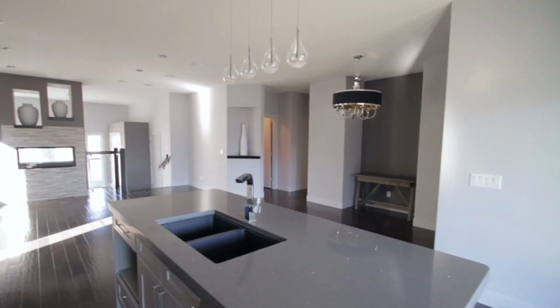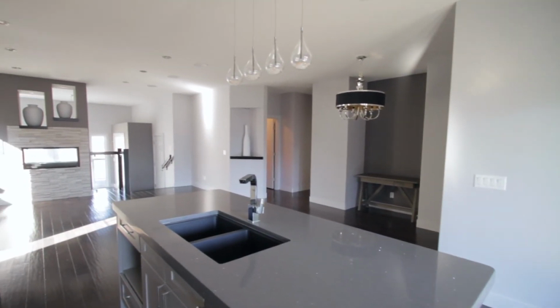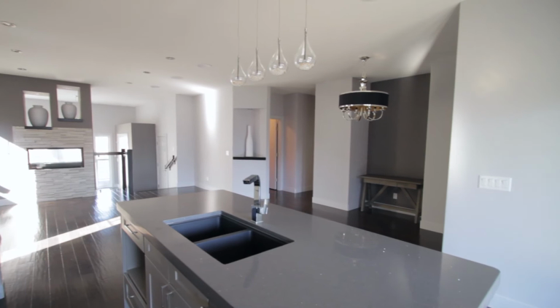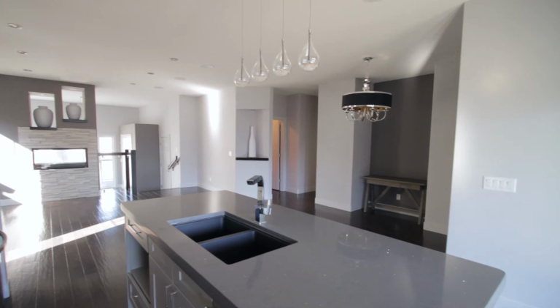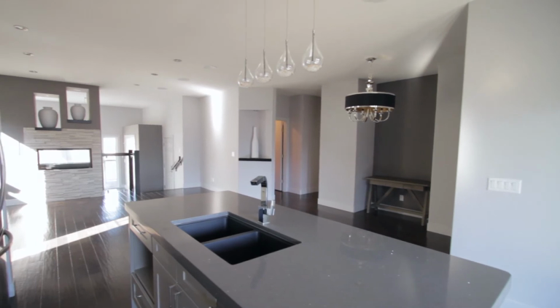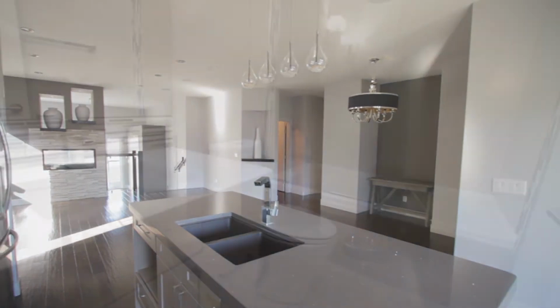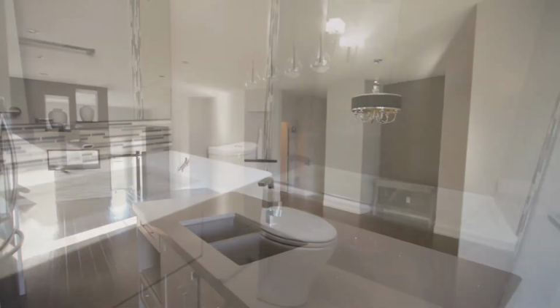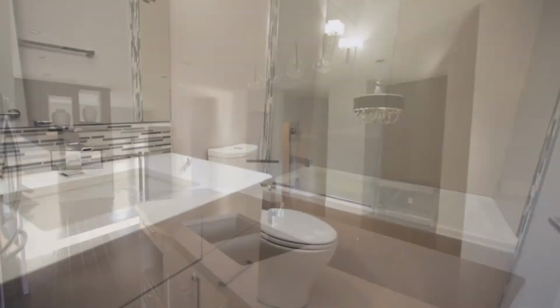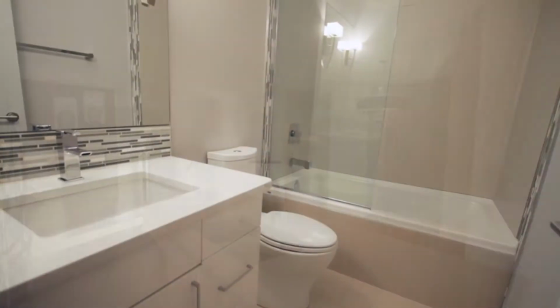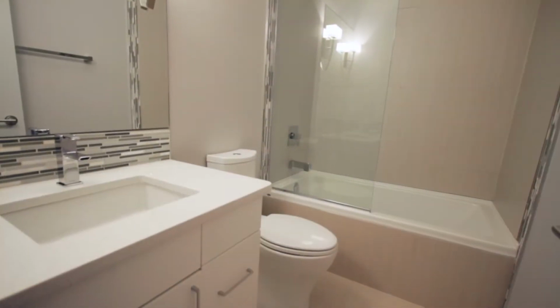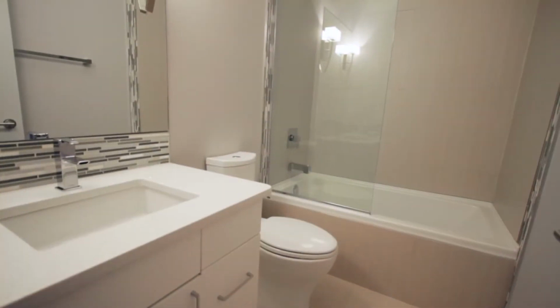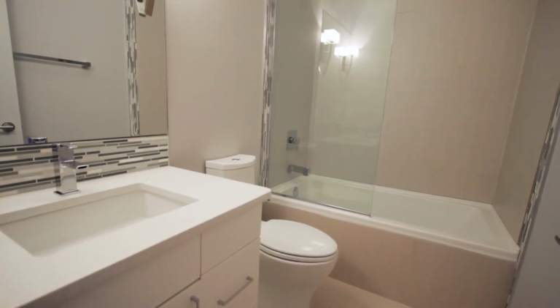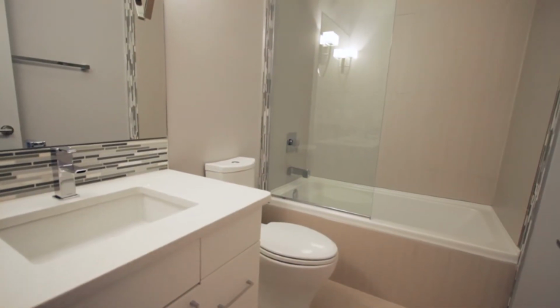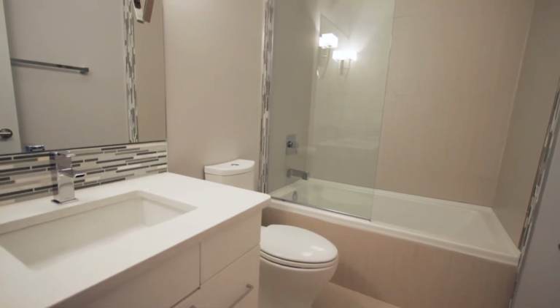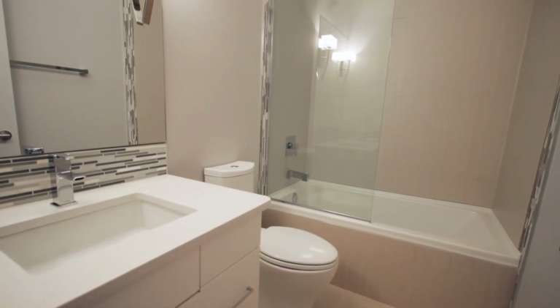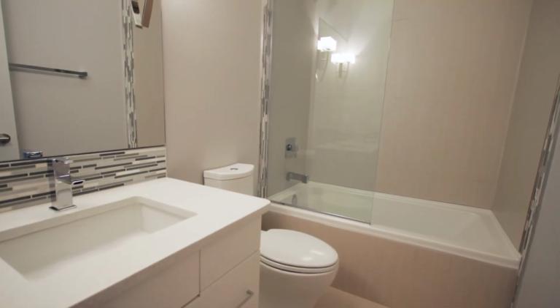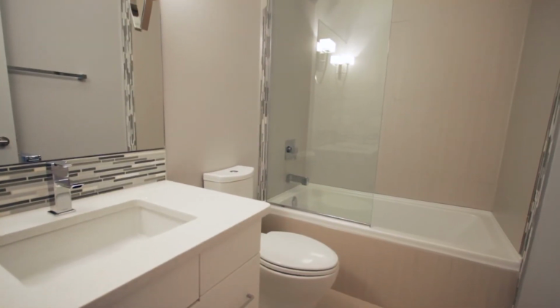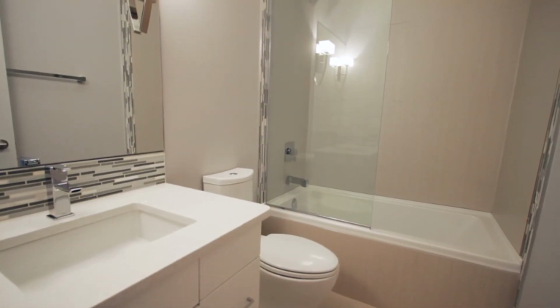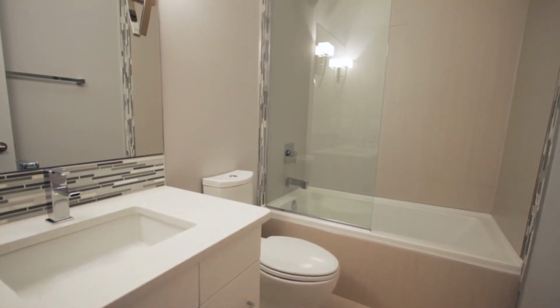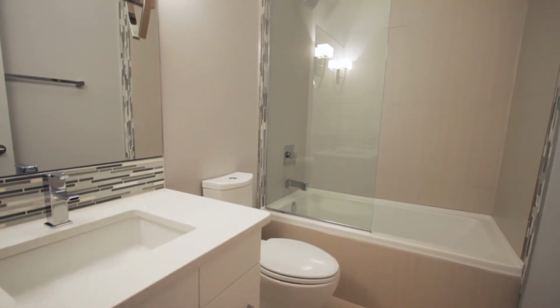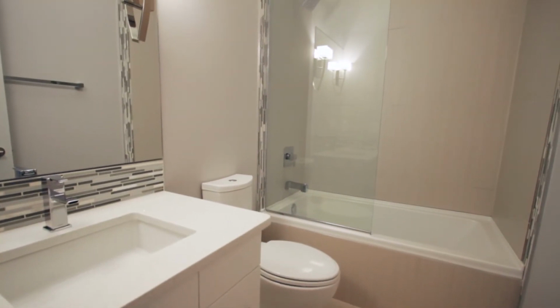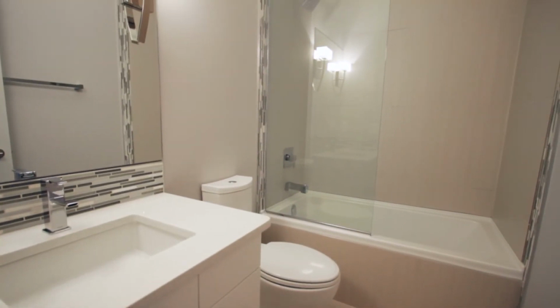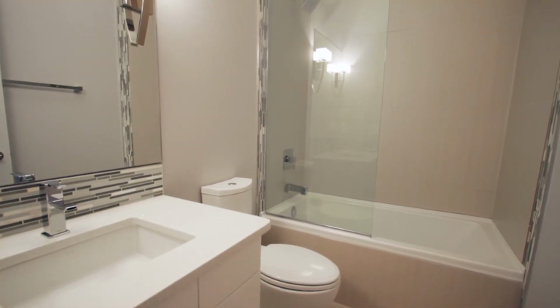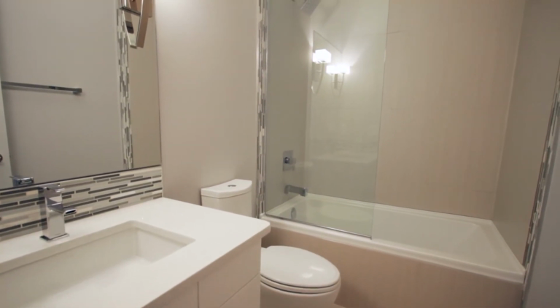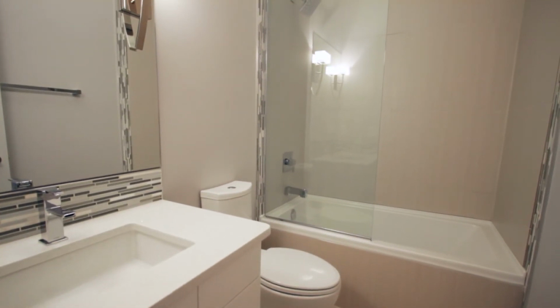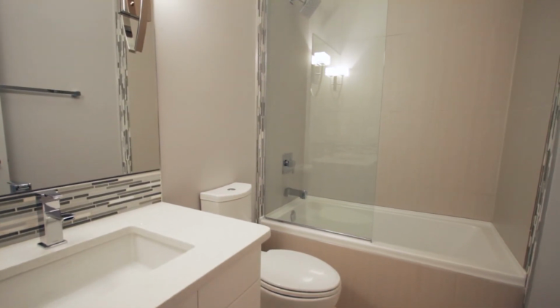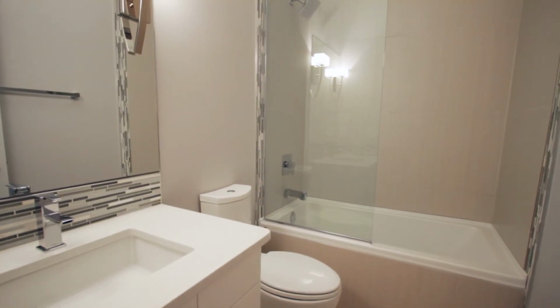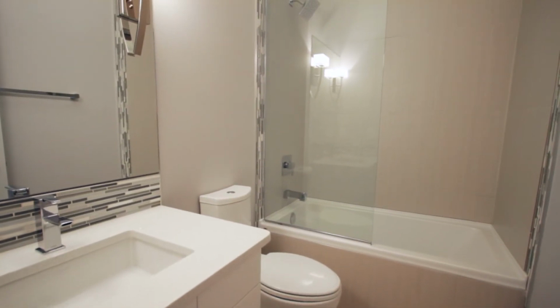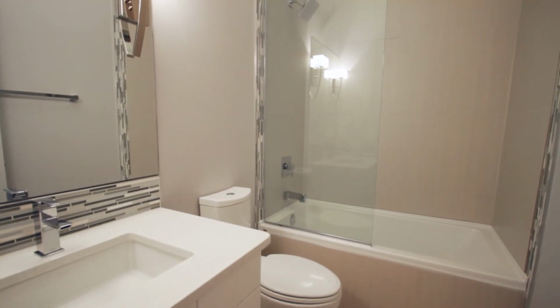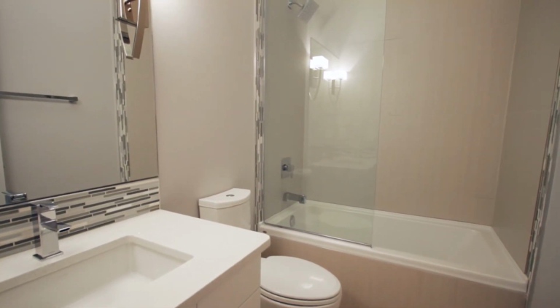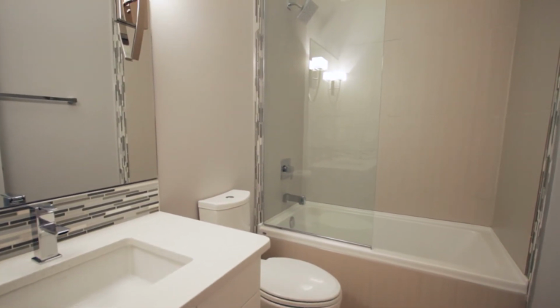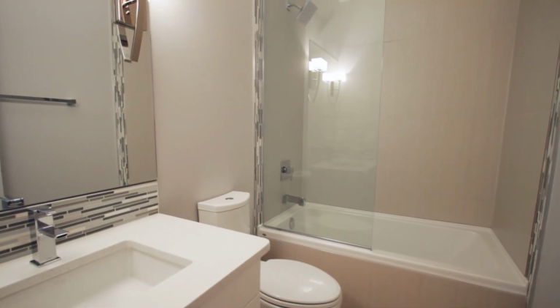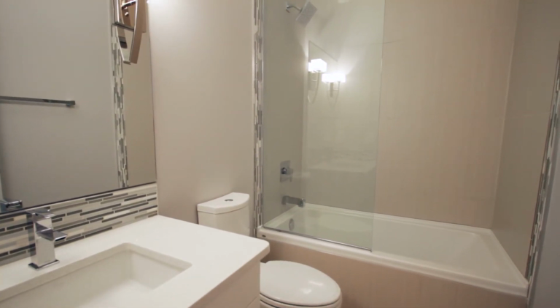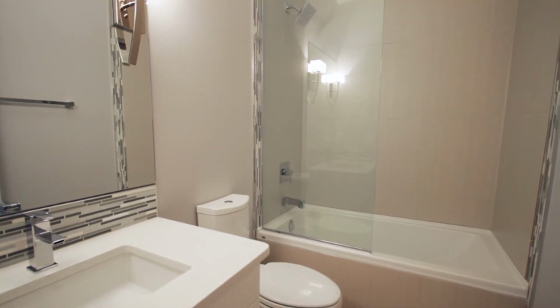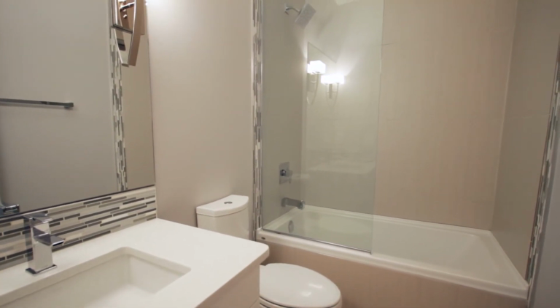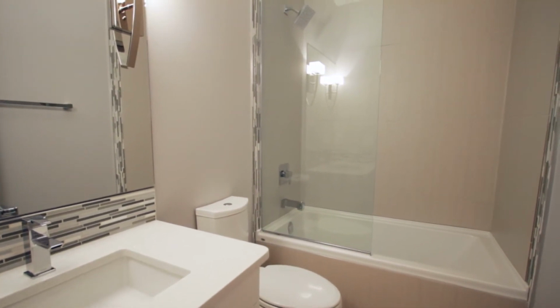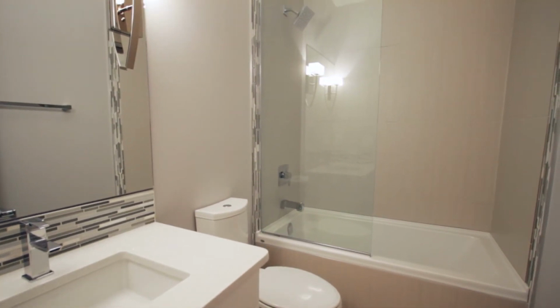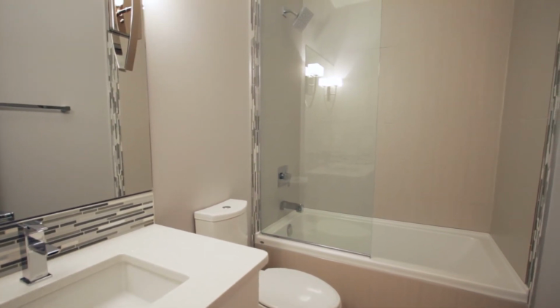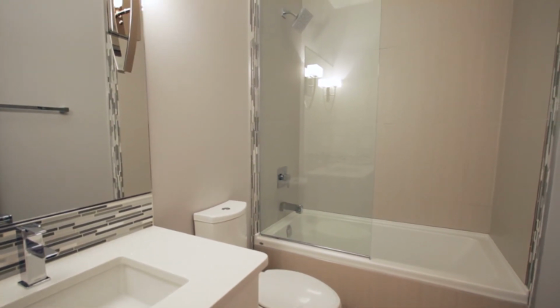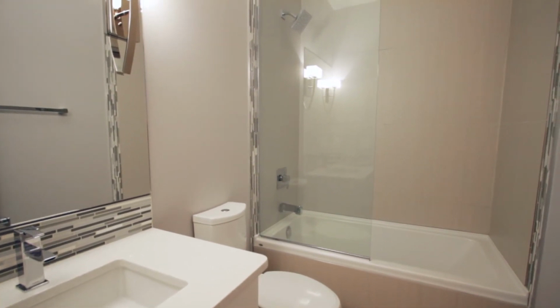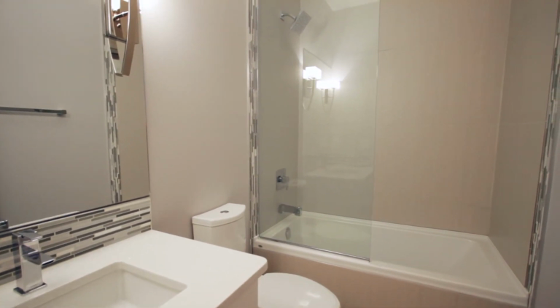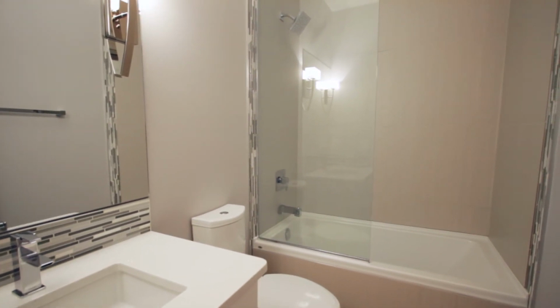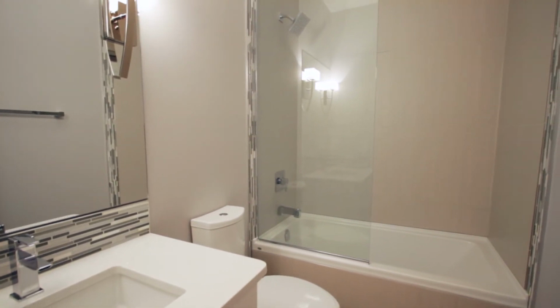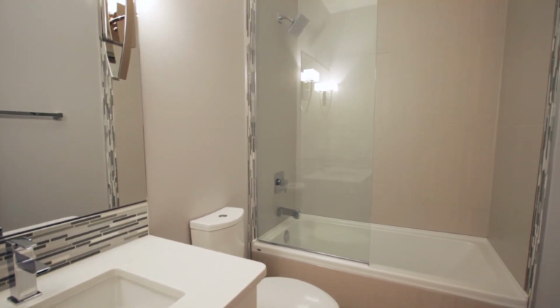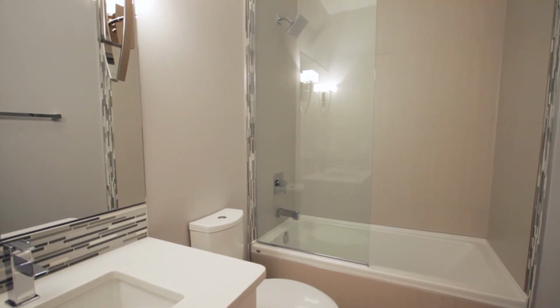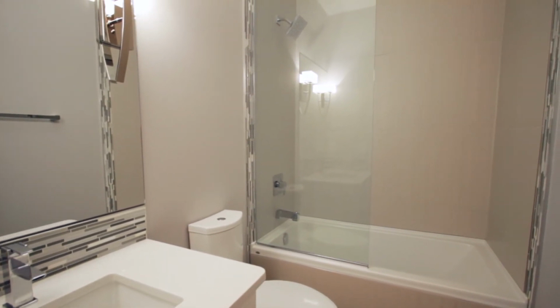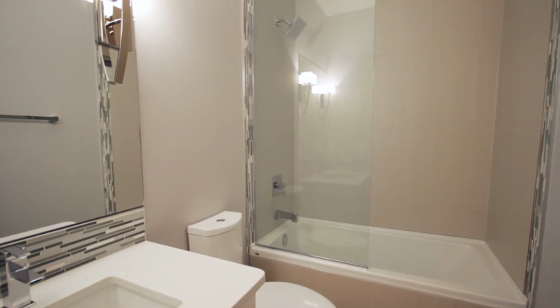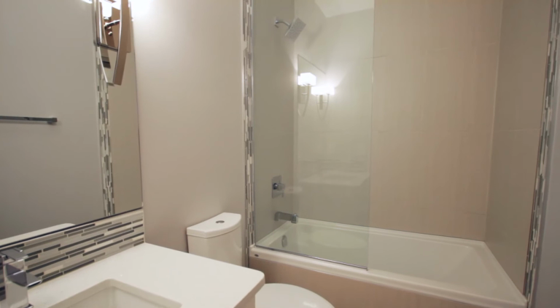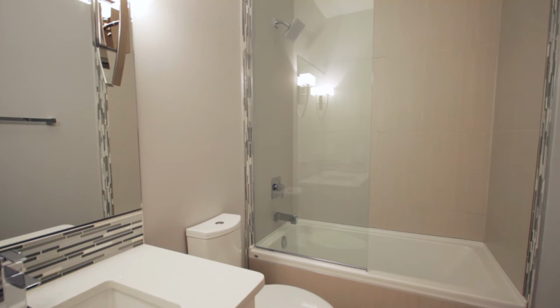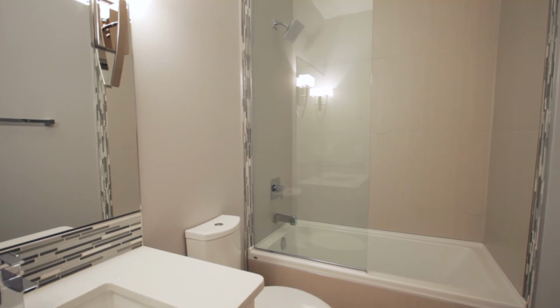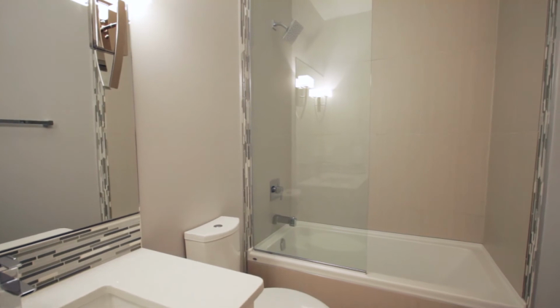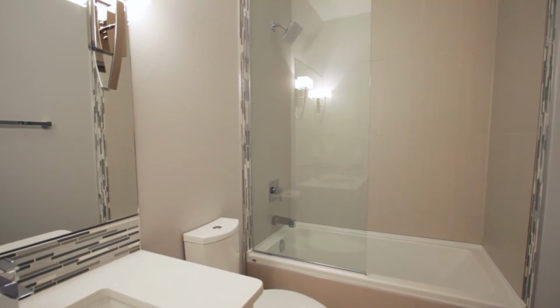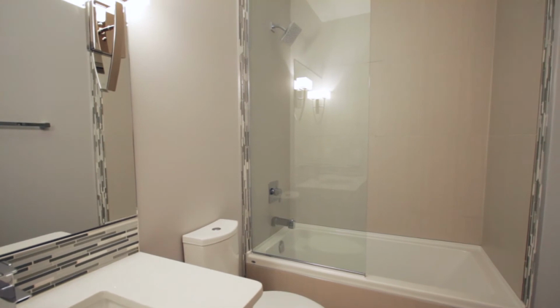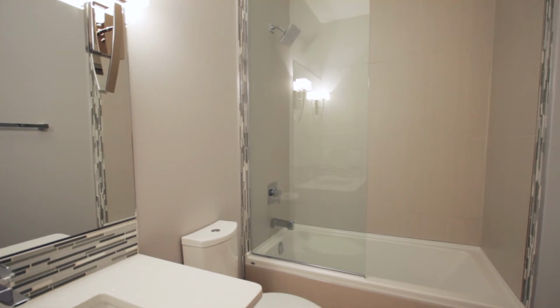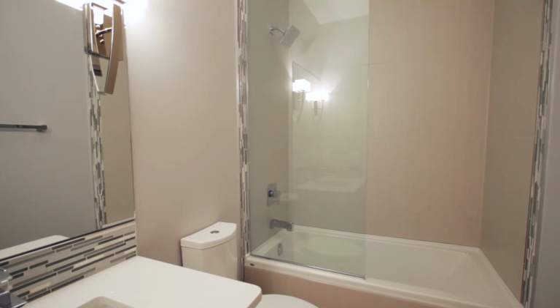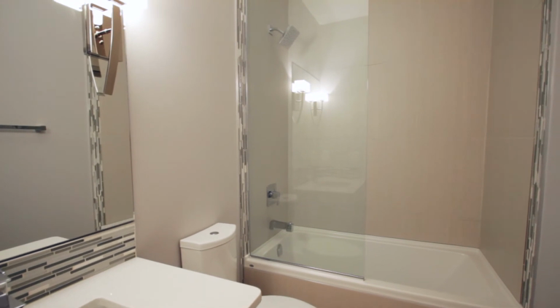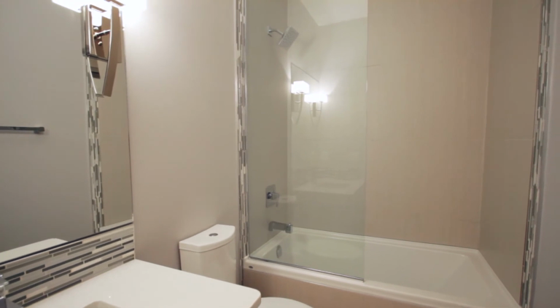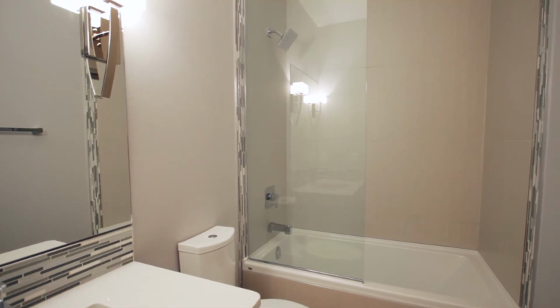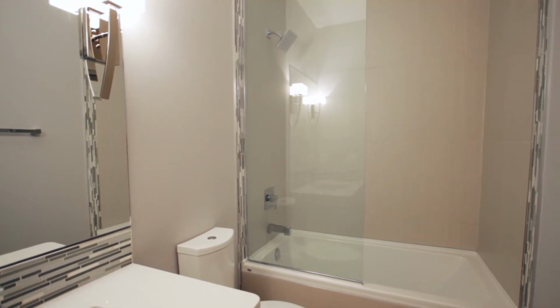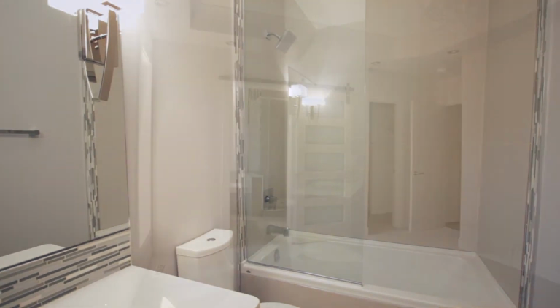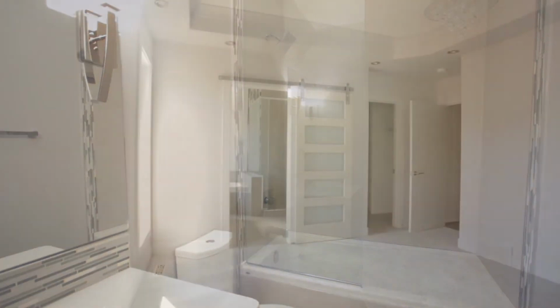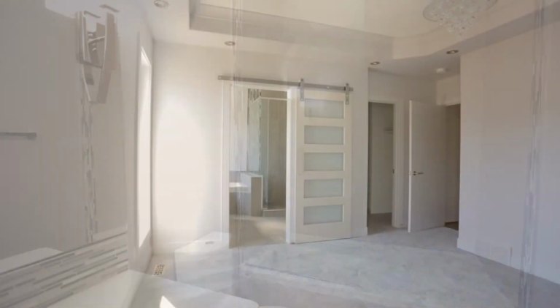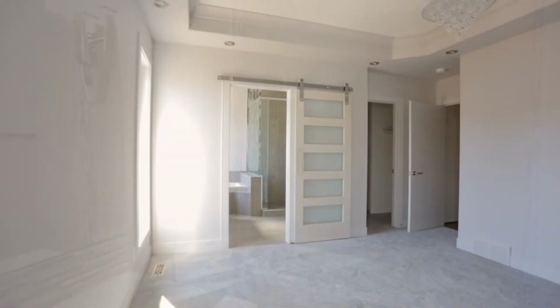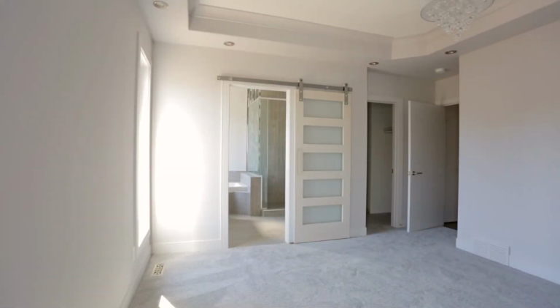The main bathroom is custom porcelain tile with a glass partition for the shower and the same quartz countertops as the kitchen.